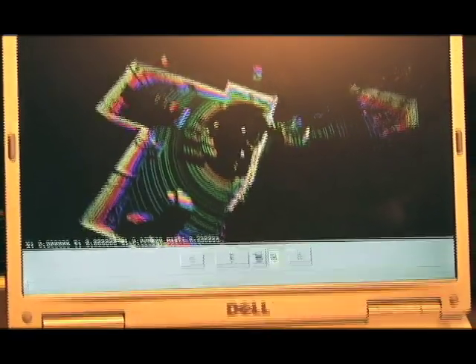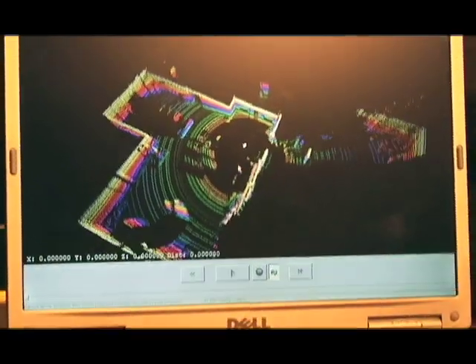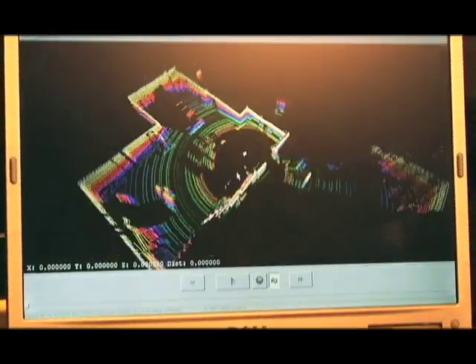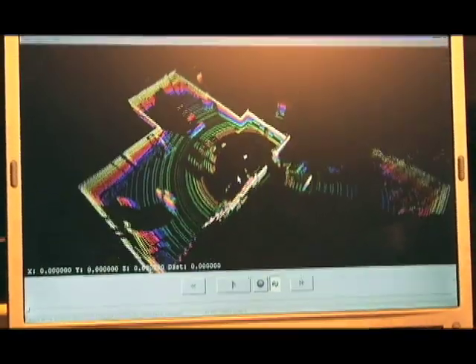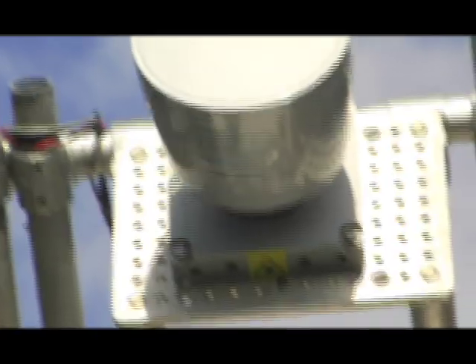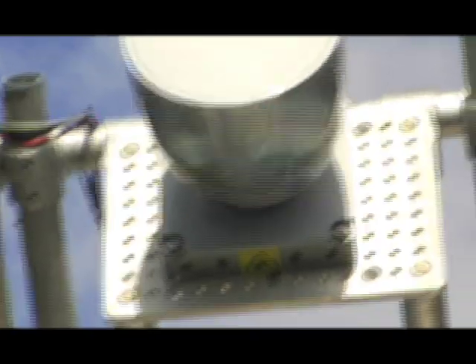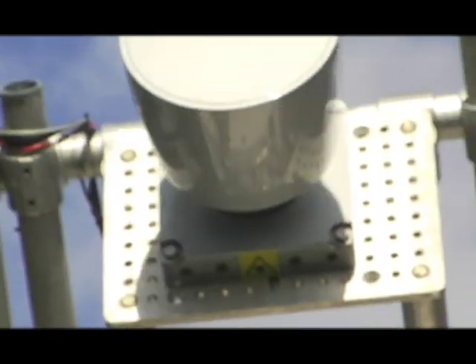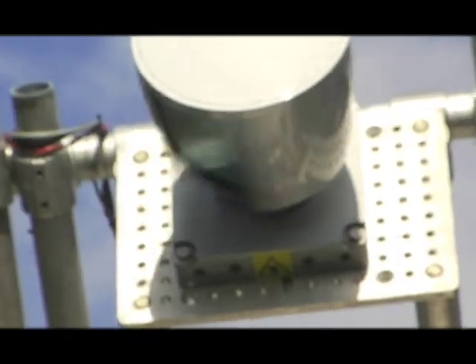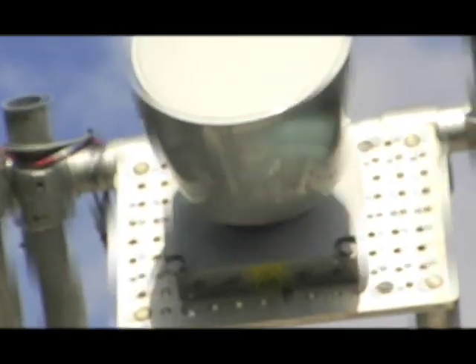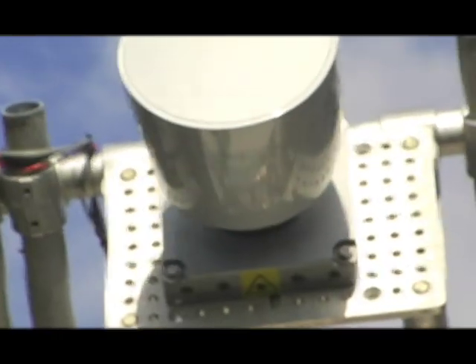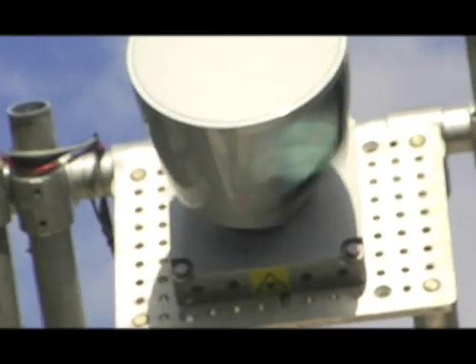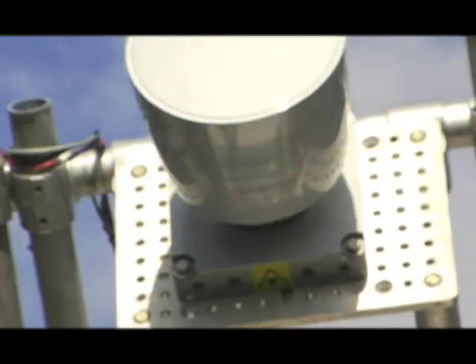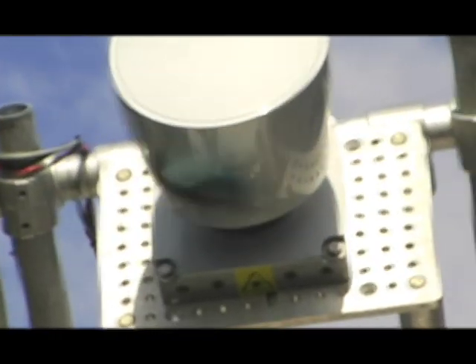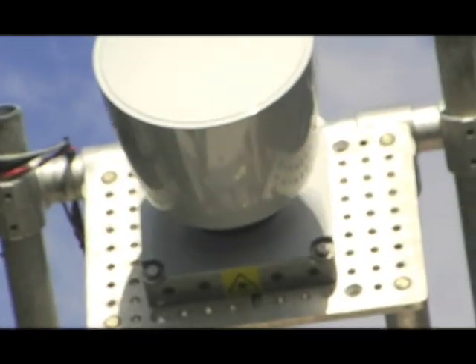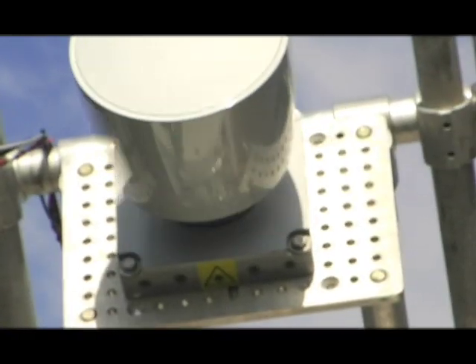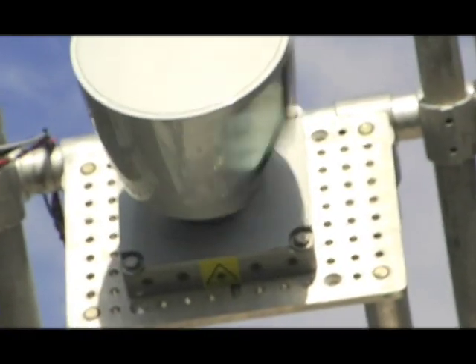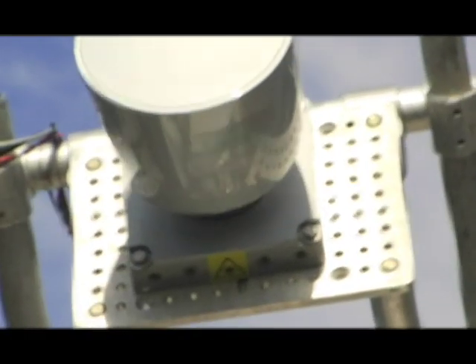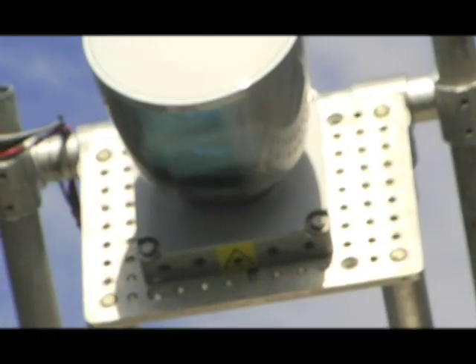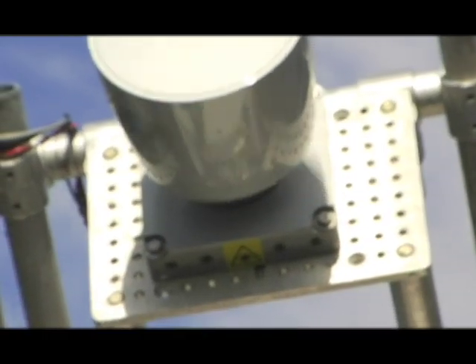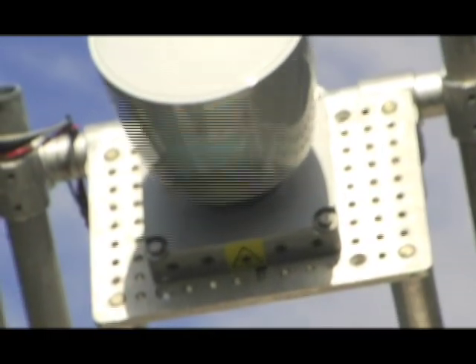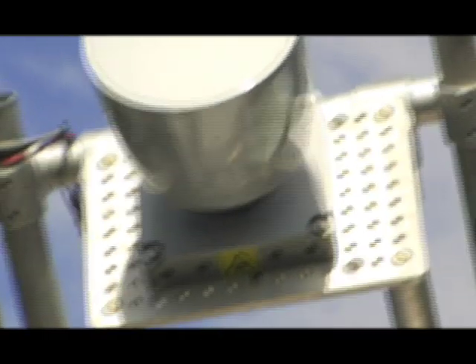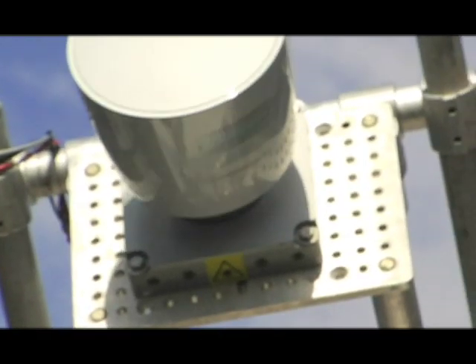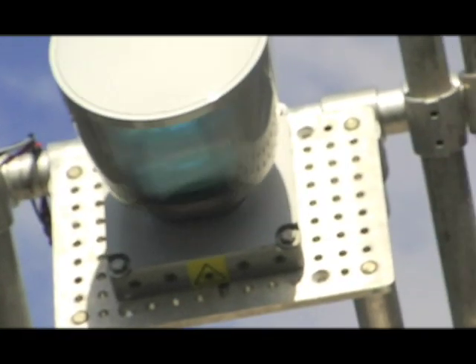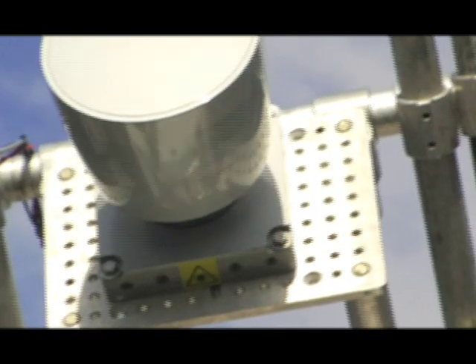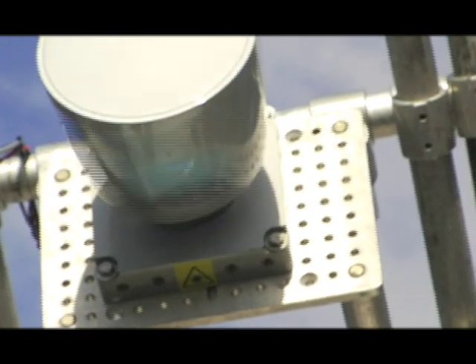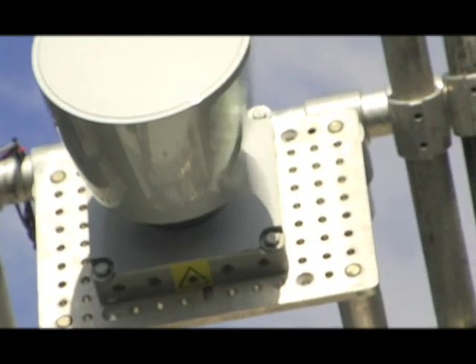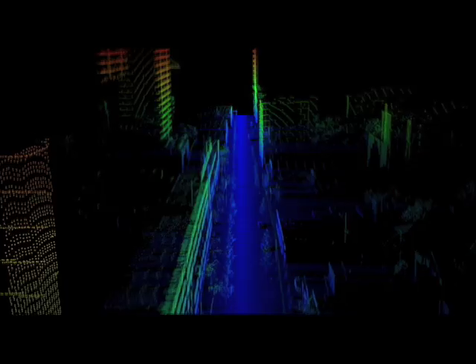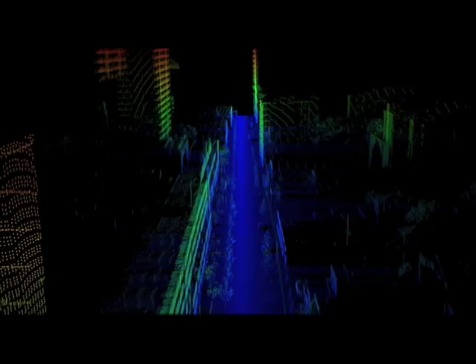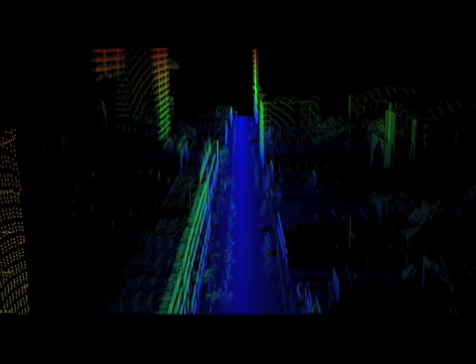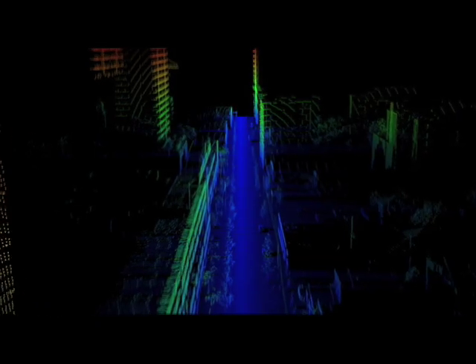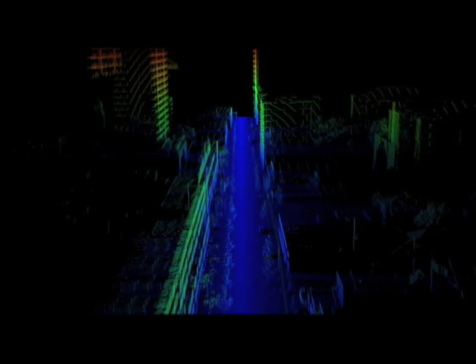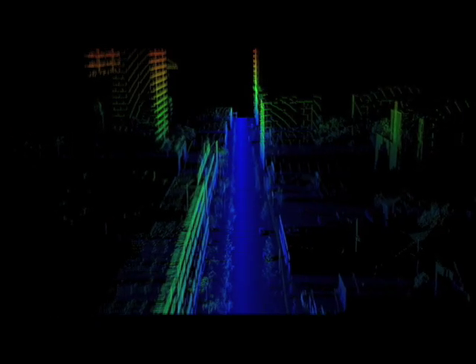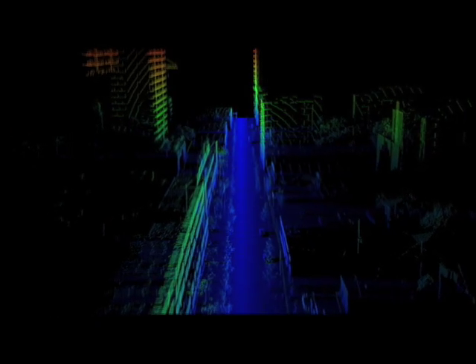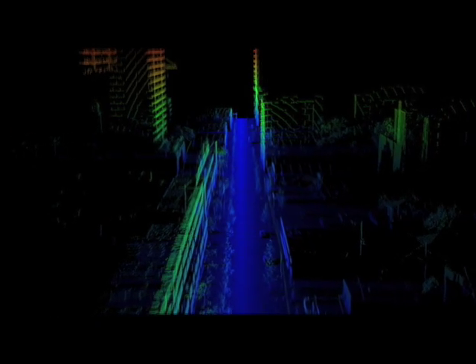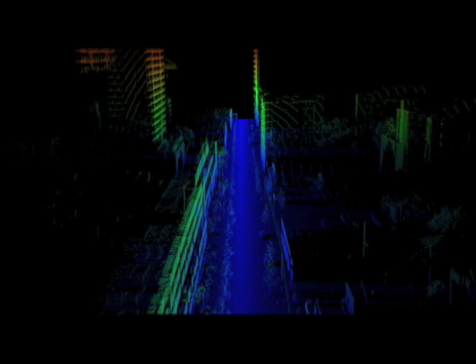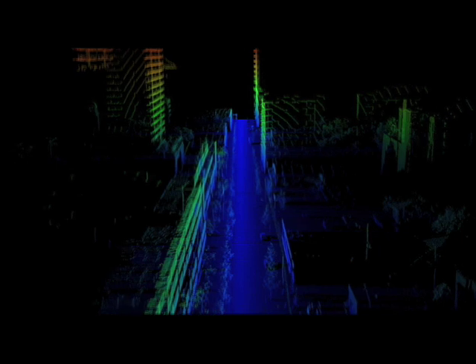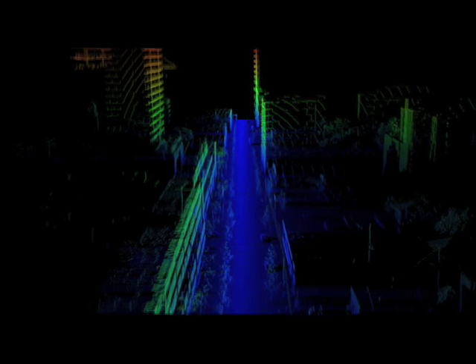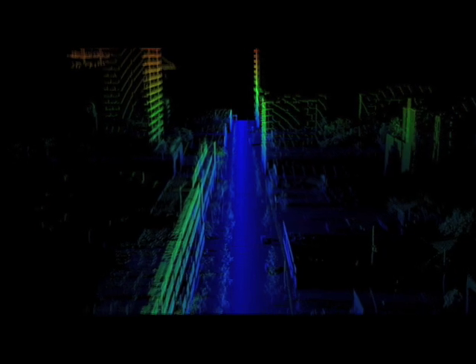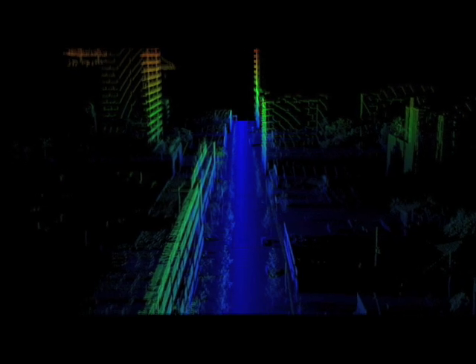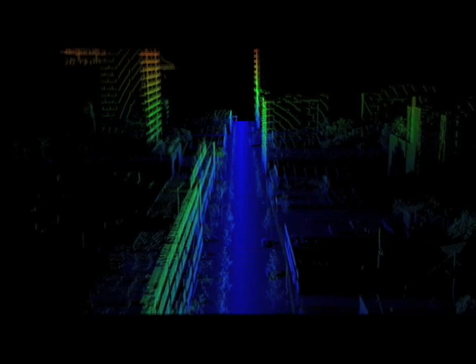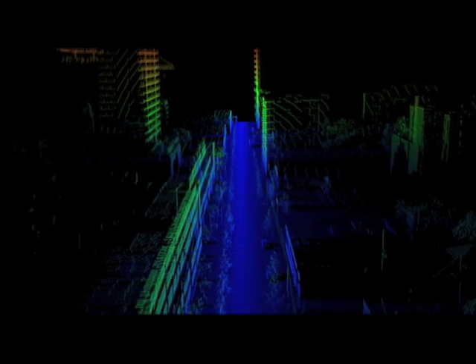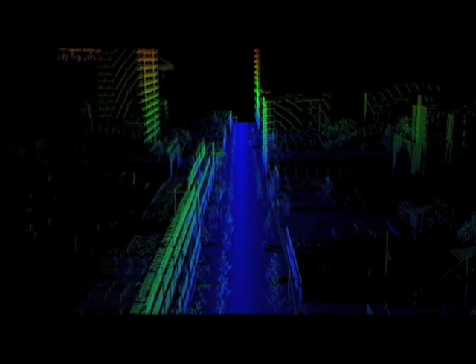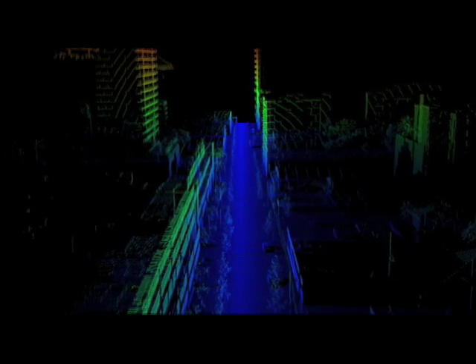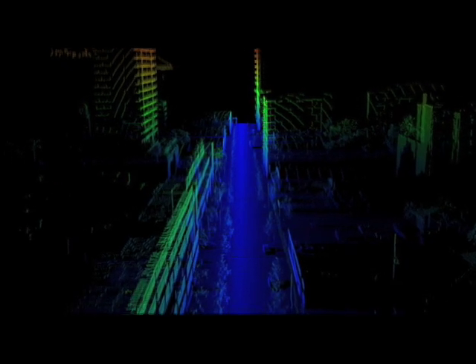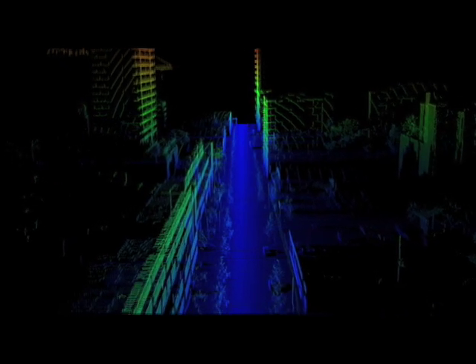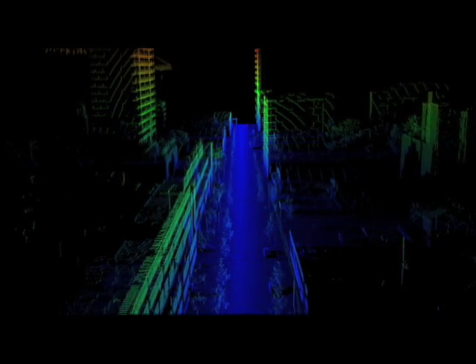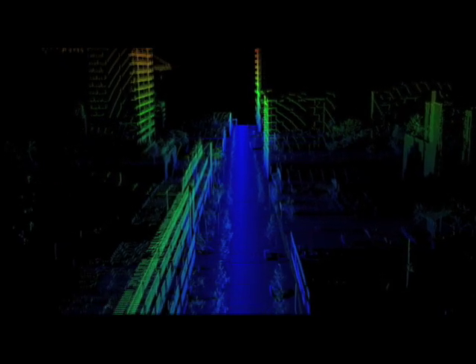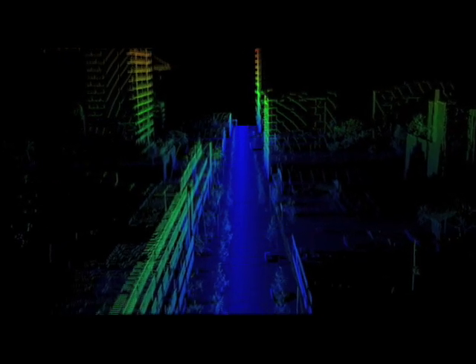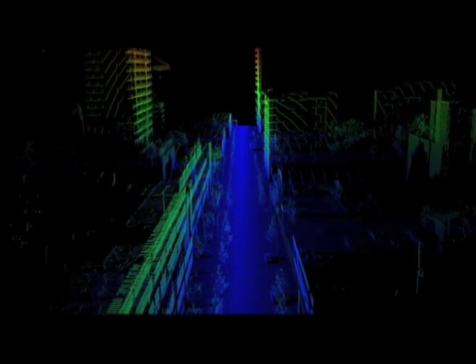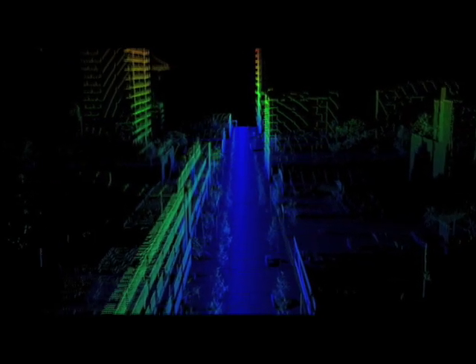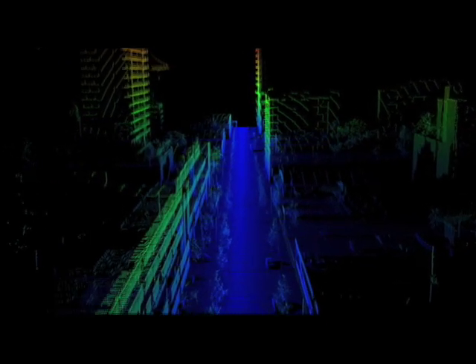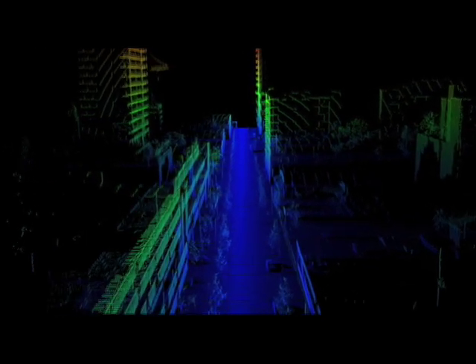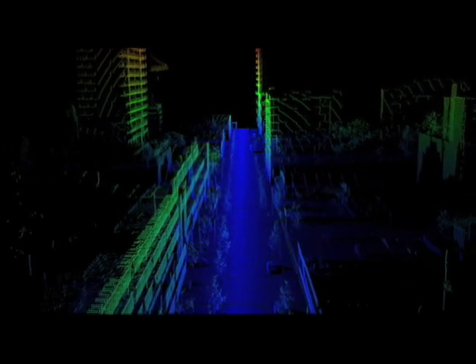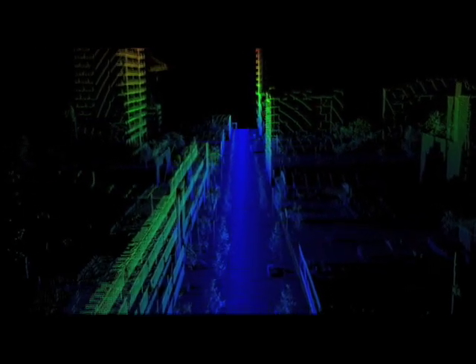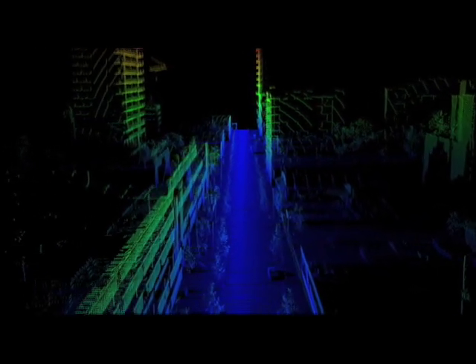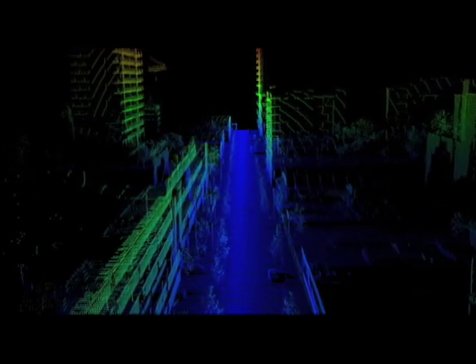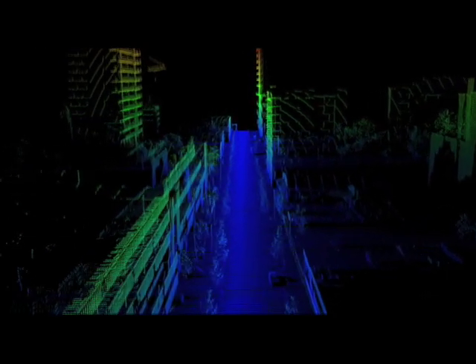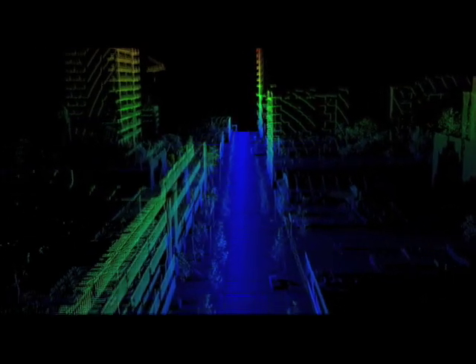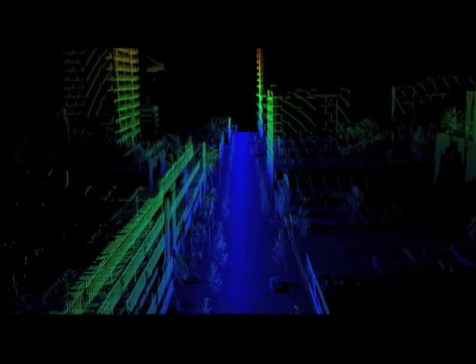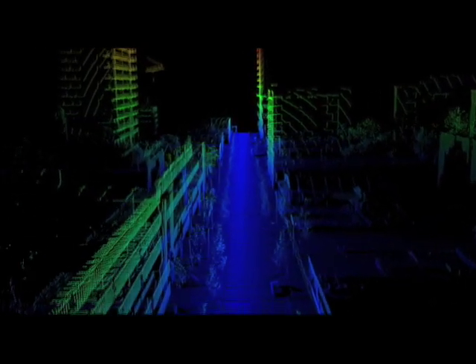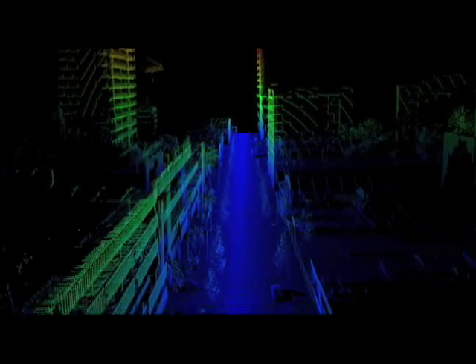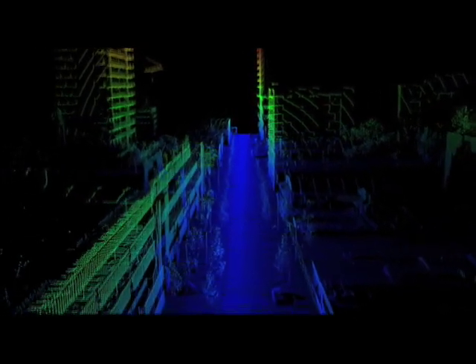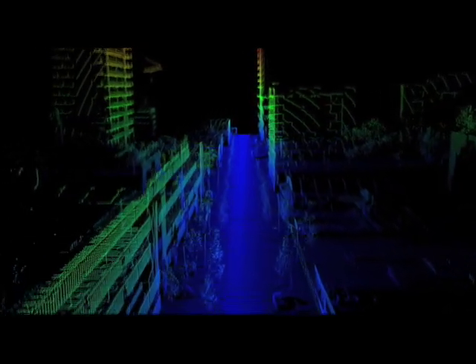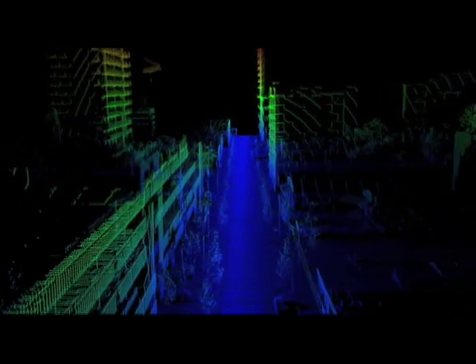And then the other scanning system that we've used is also a LIDAR scanner, but it's mounted to pick up much larger ranges of geographical terrain.